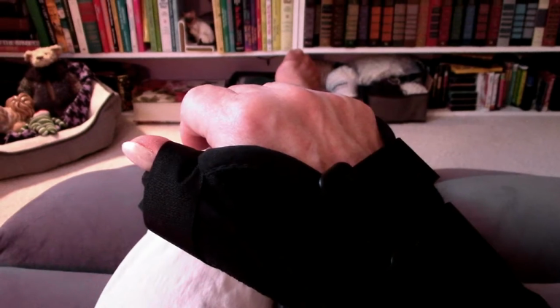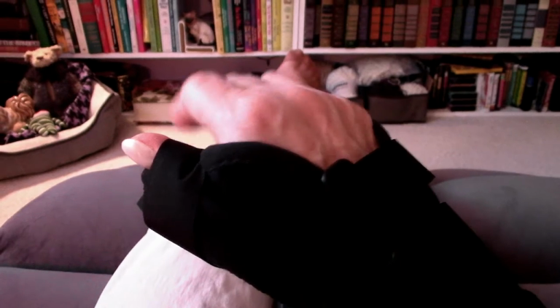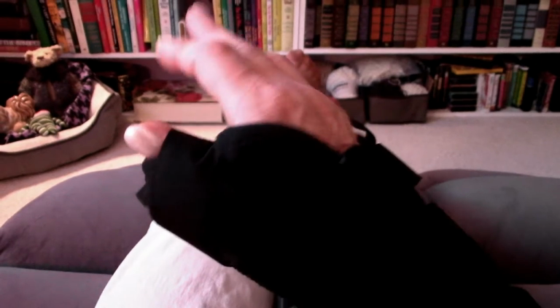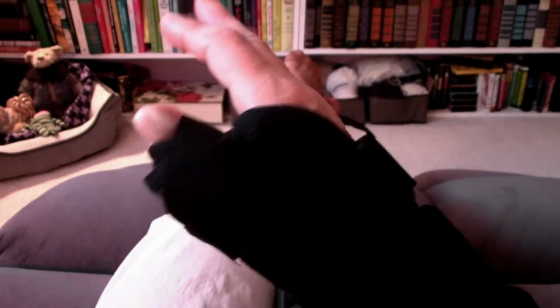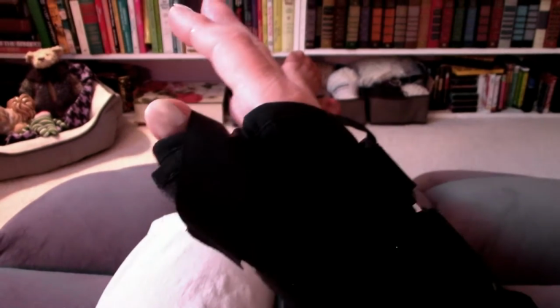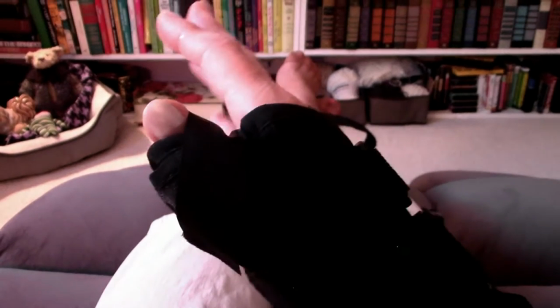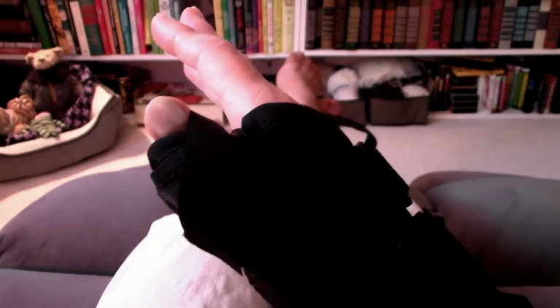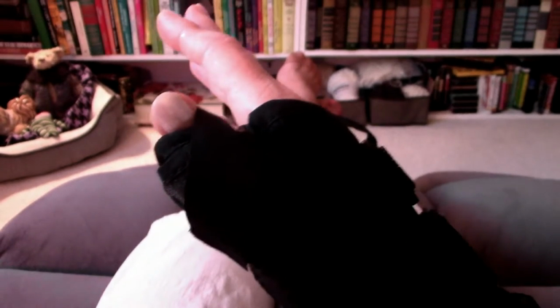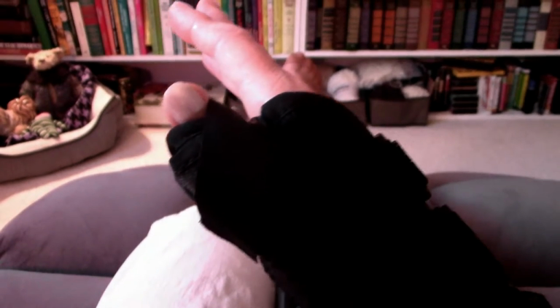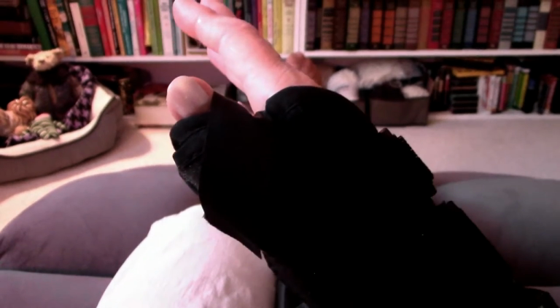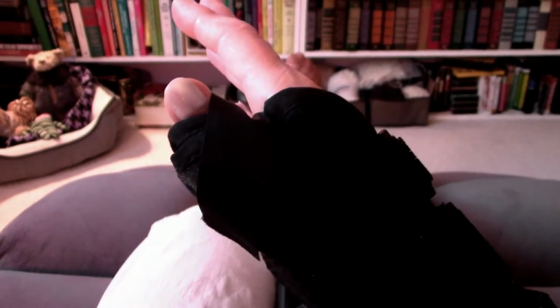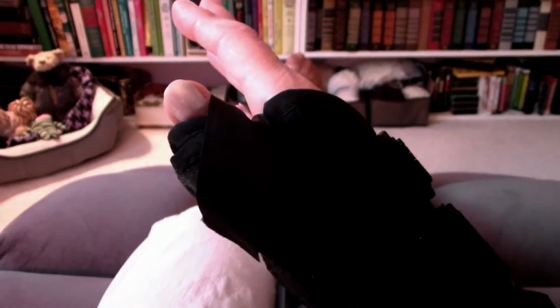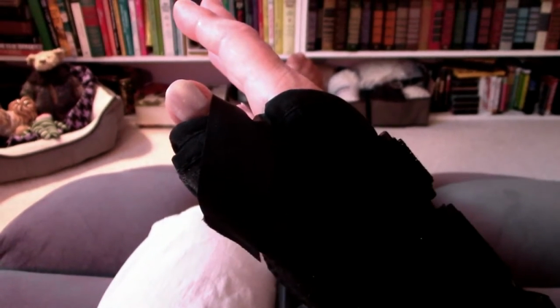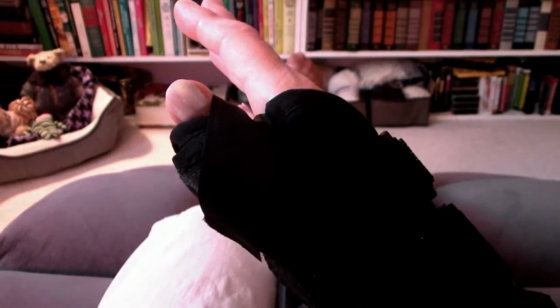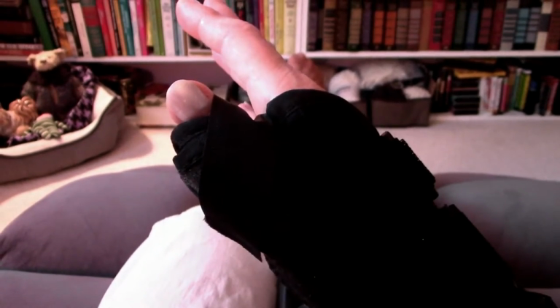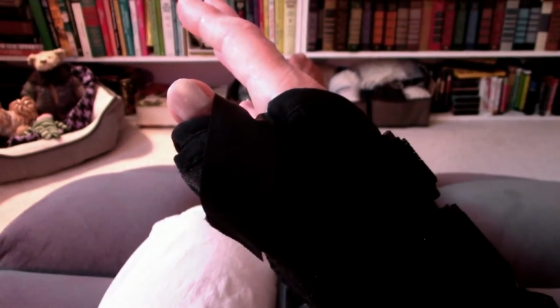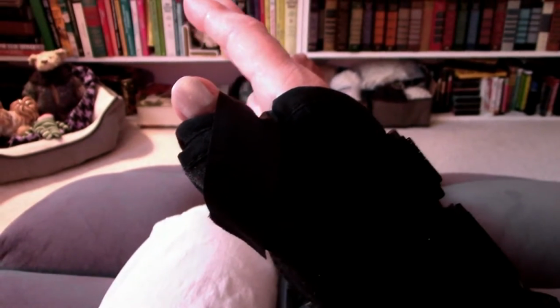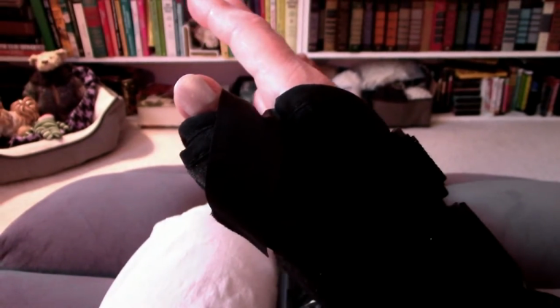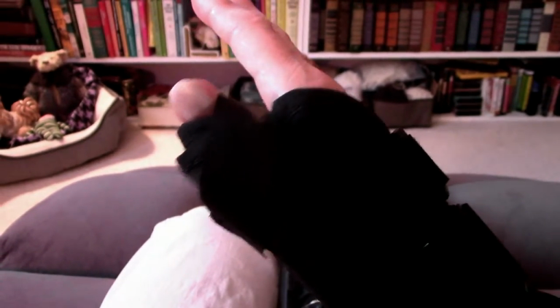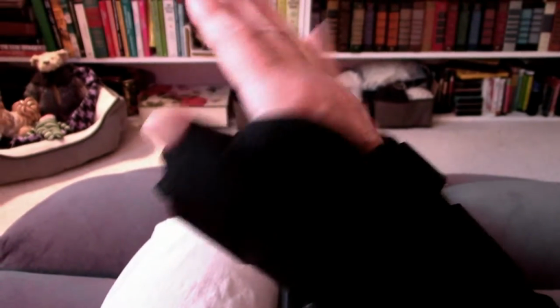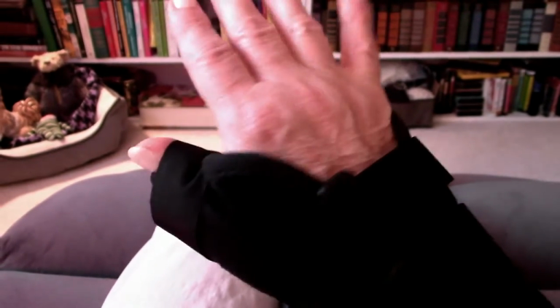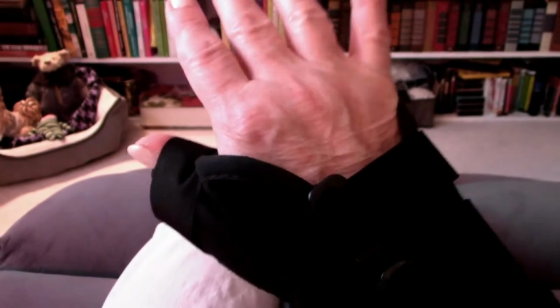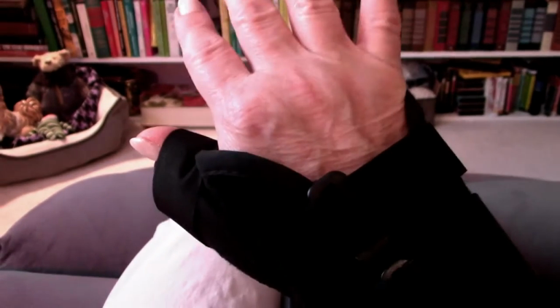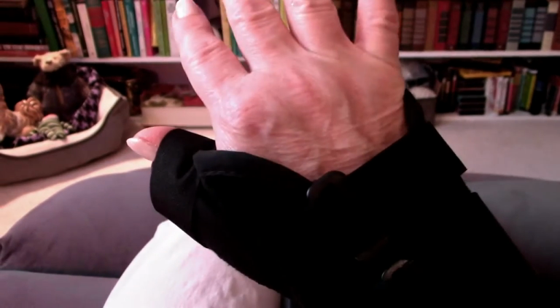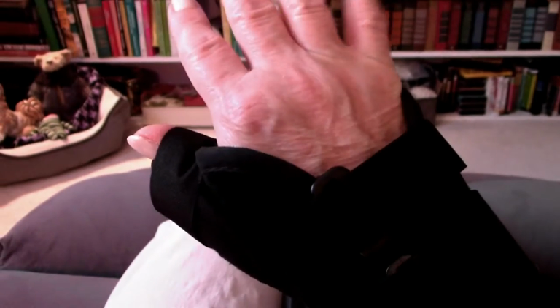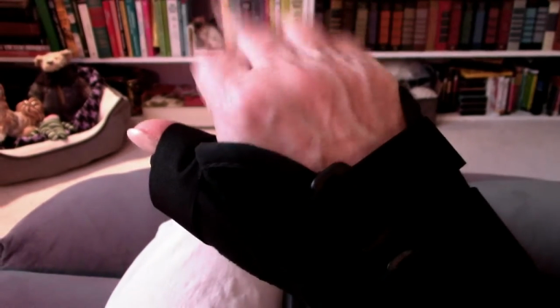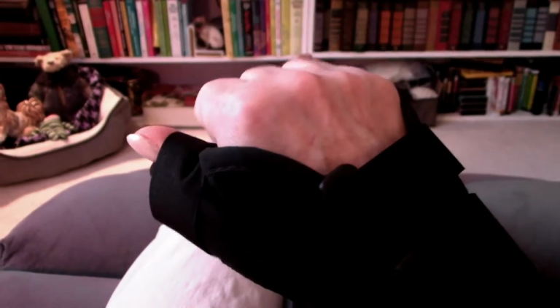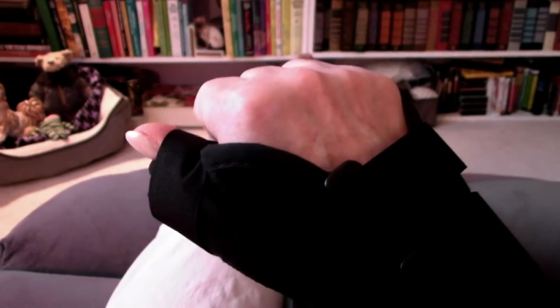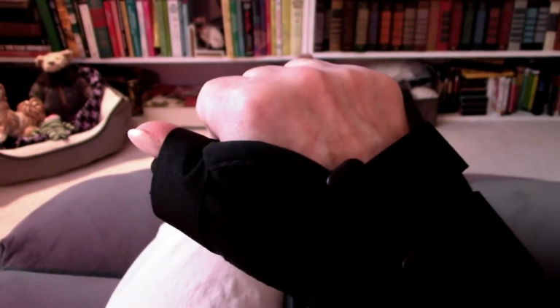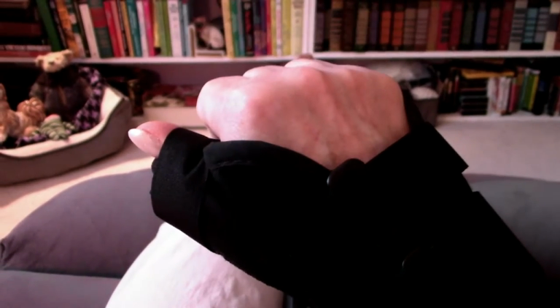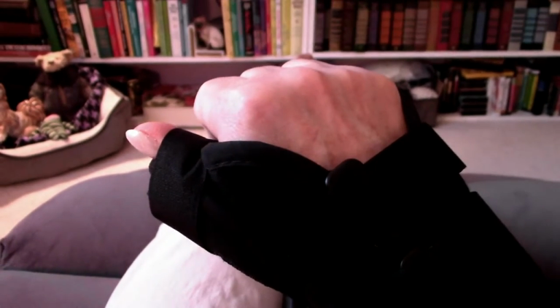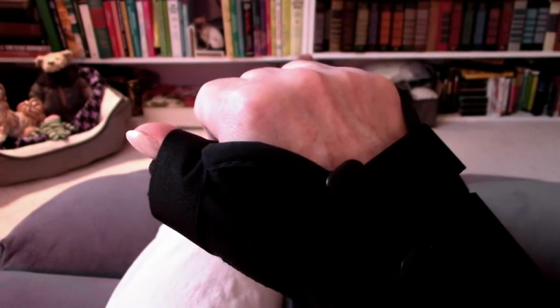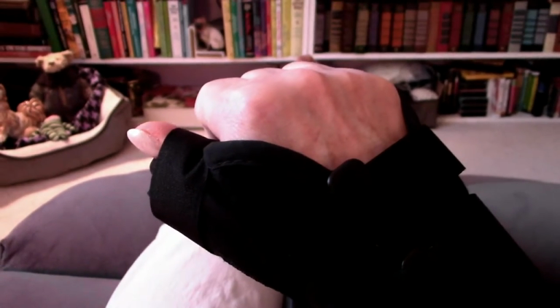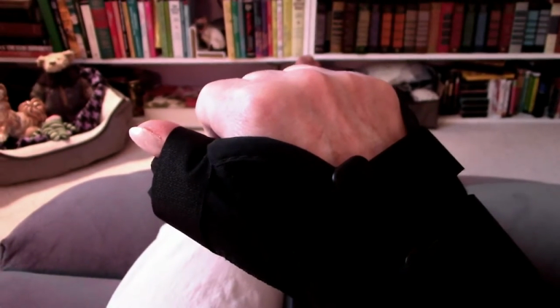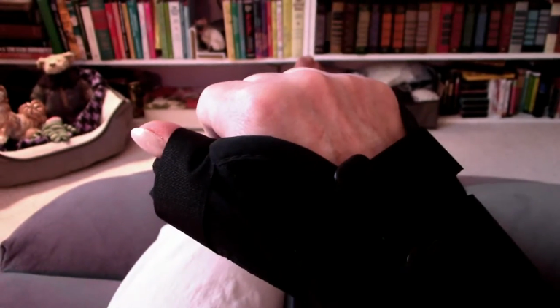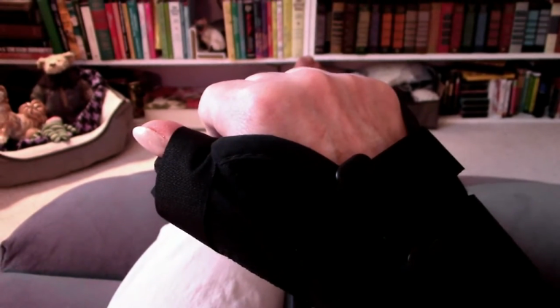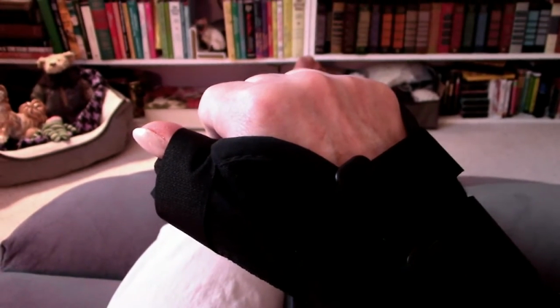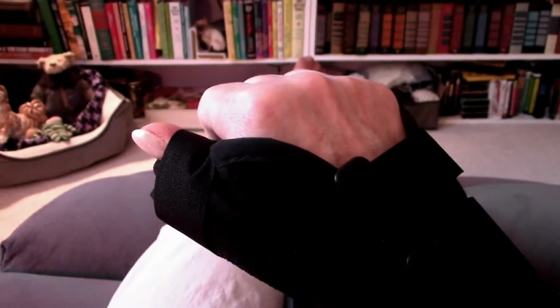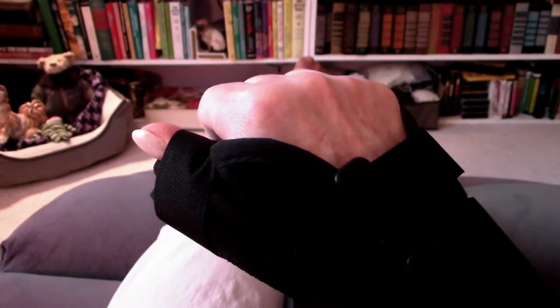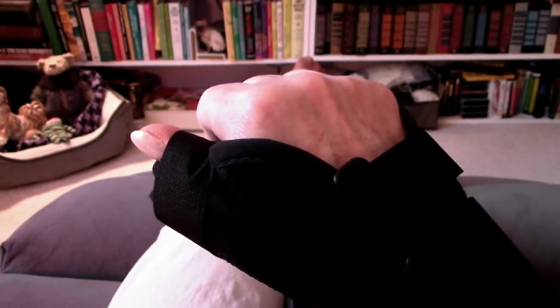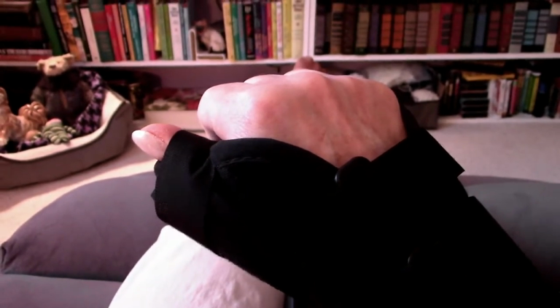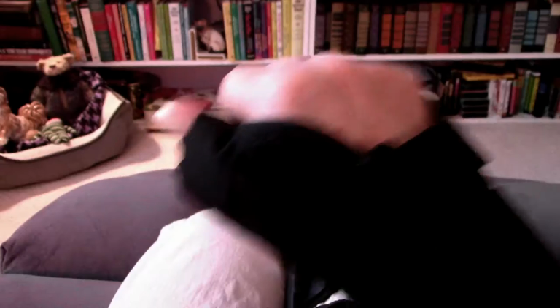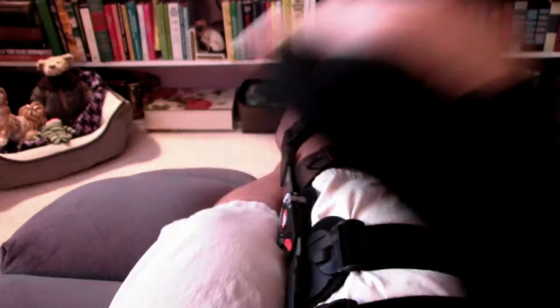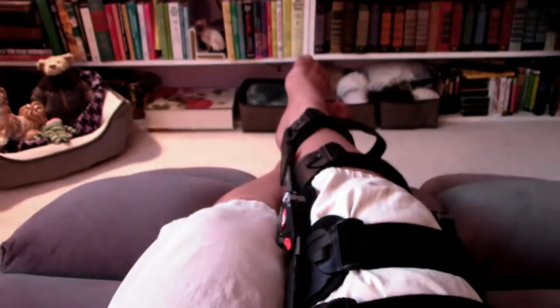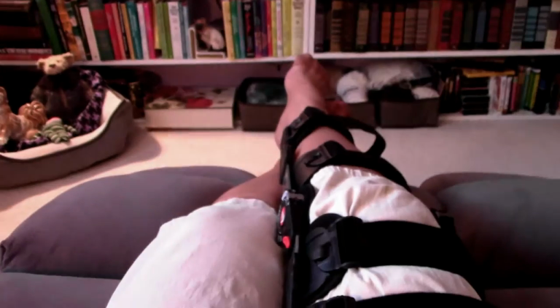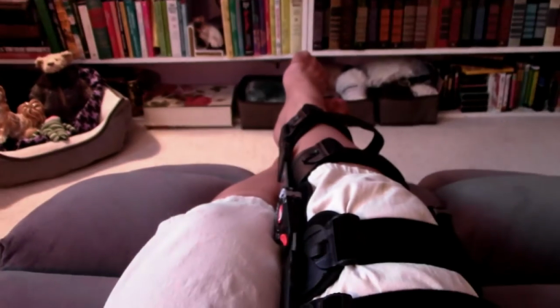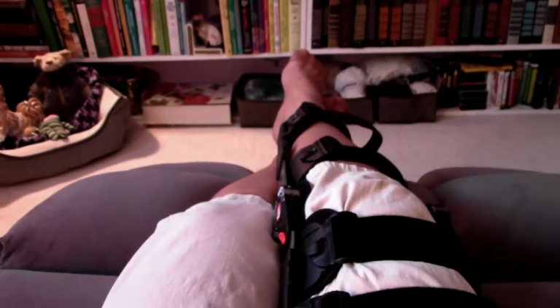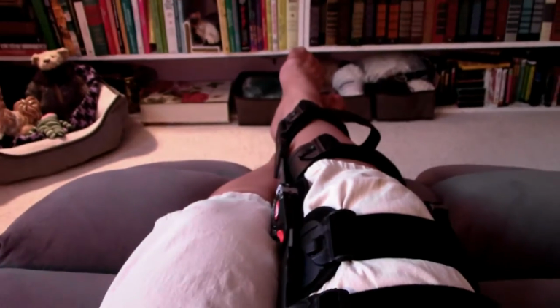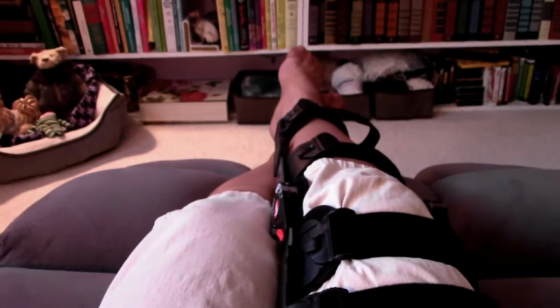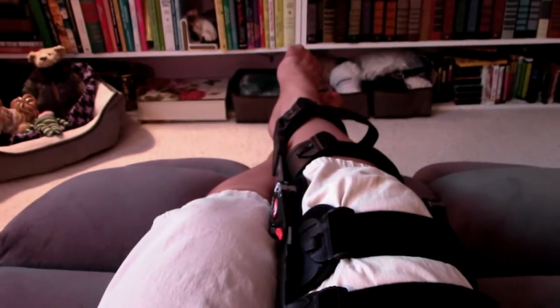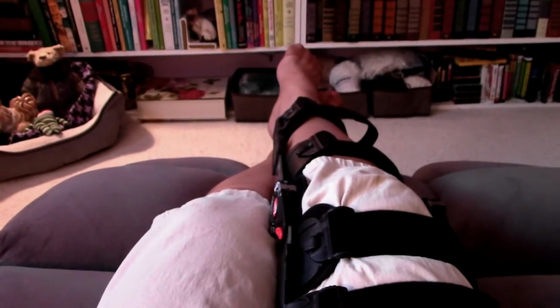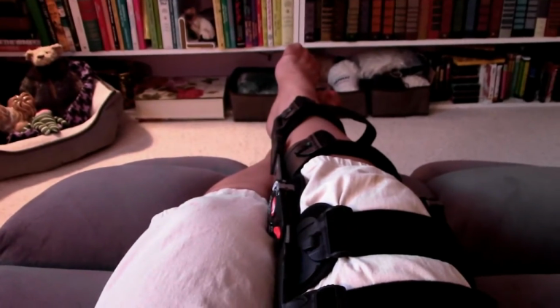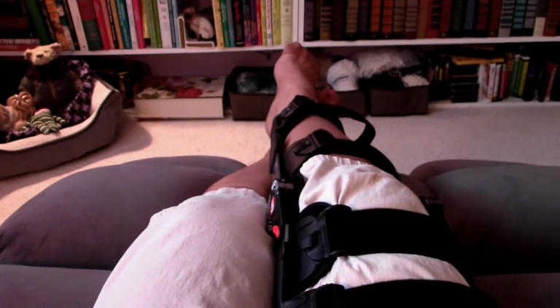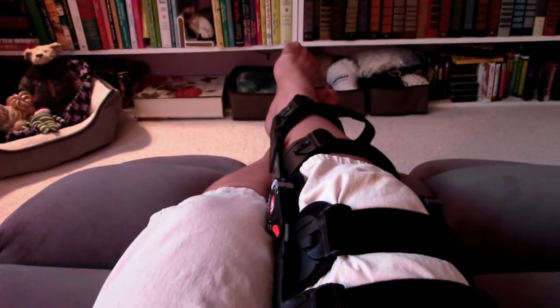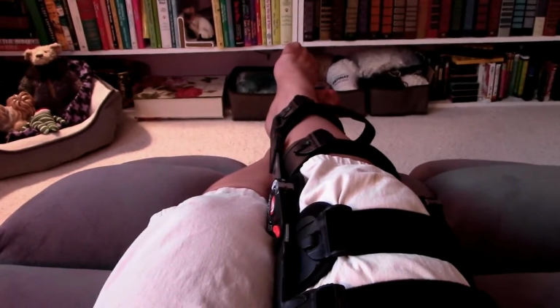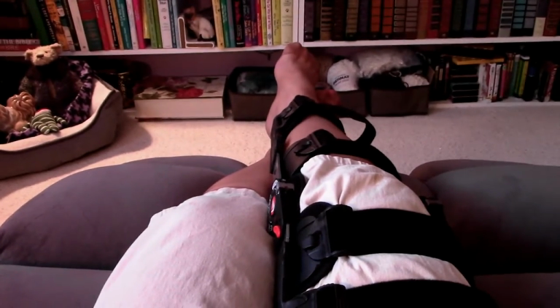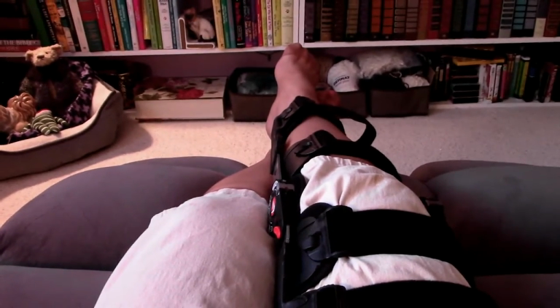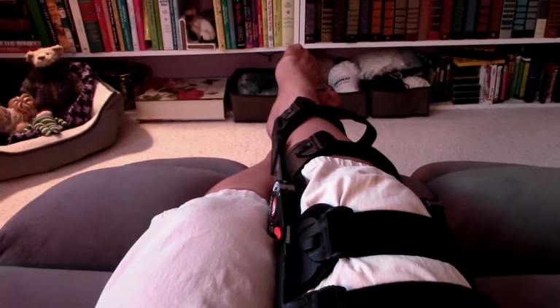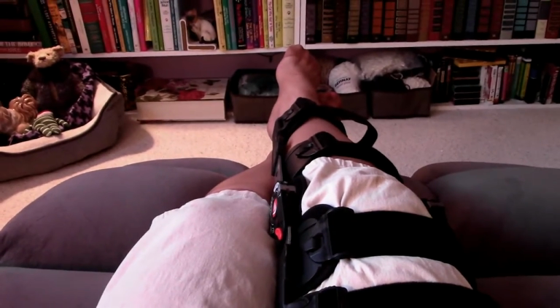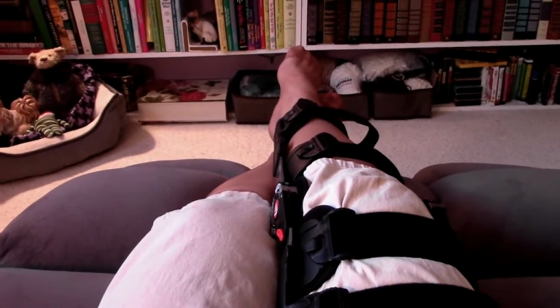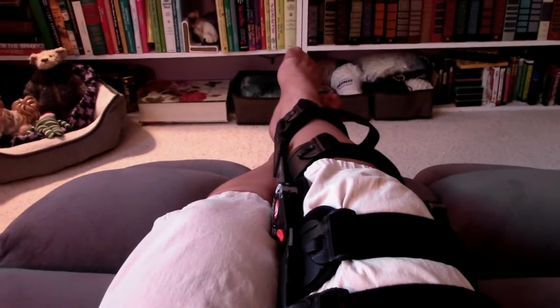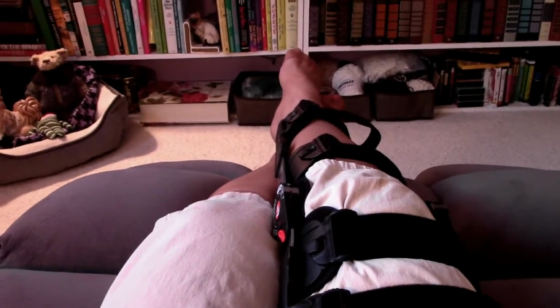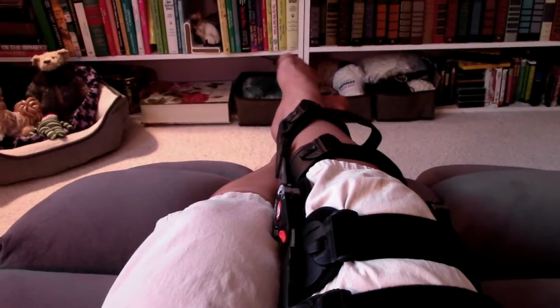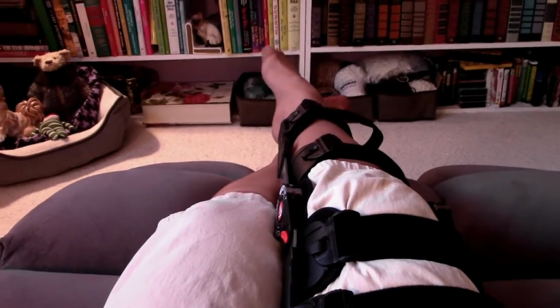Well, the good news is I didn't break my thumb — it's a bad sprain. The even better news is, I broke my kneecap.